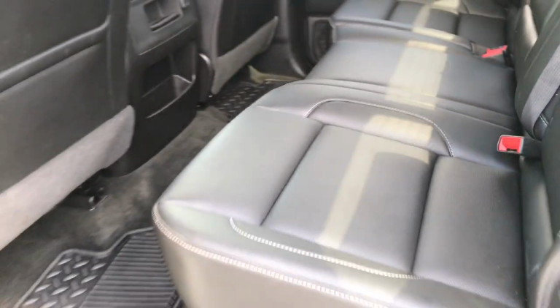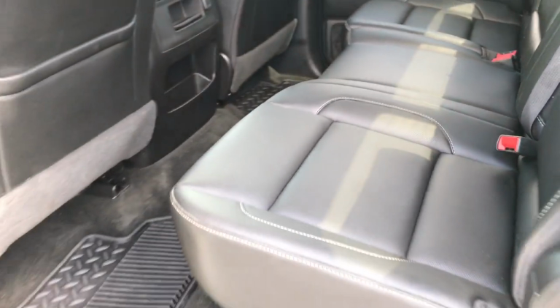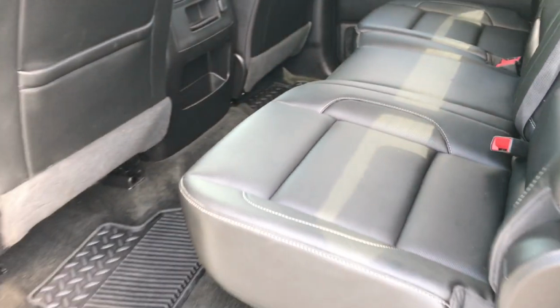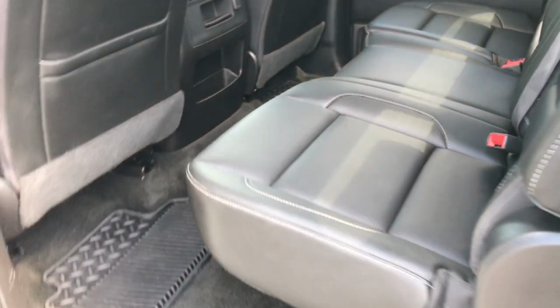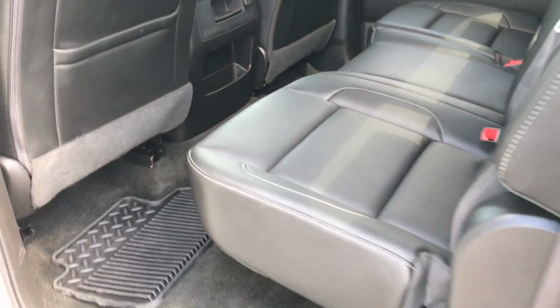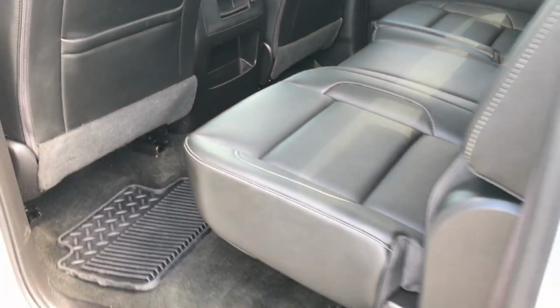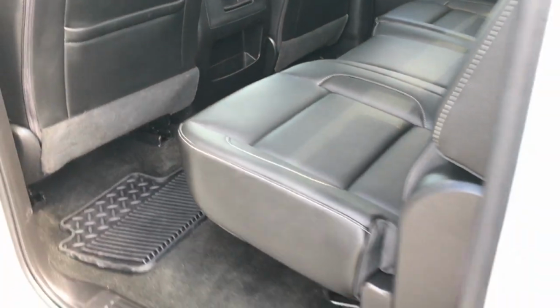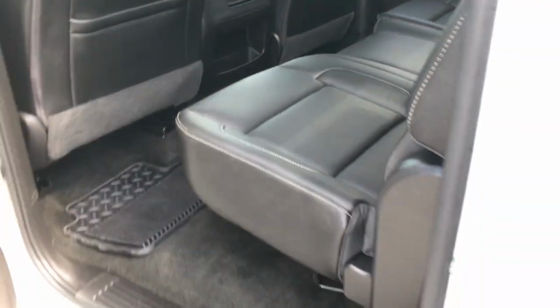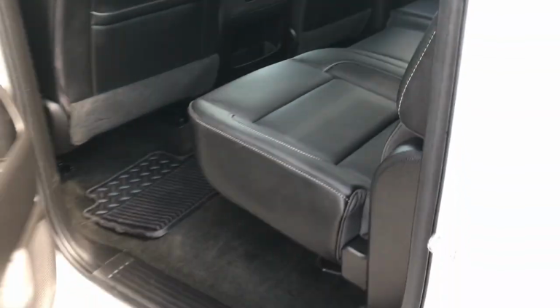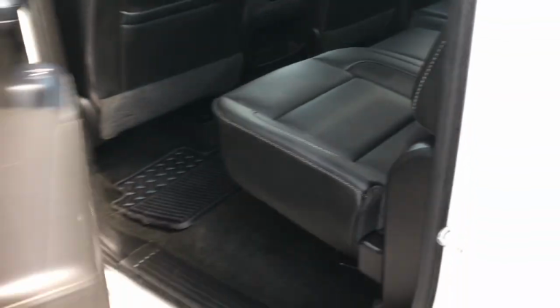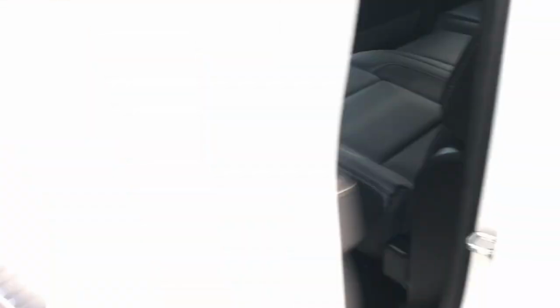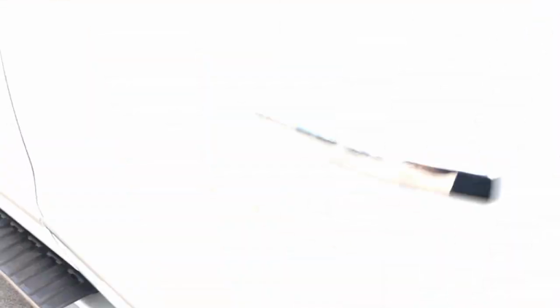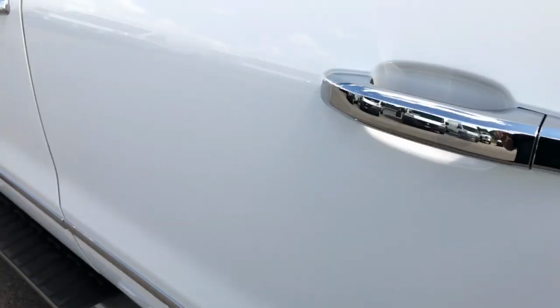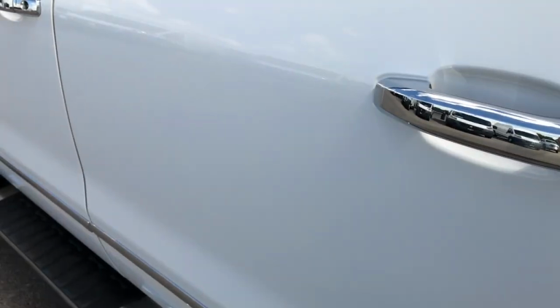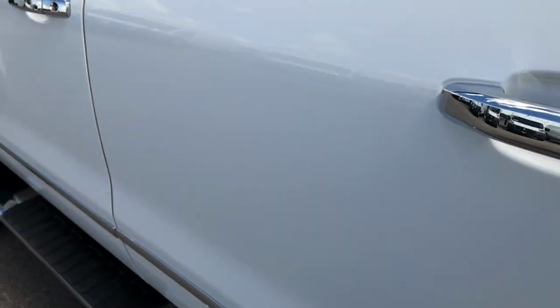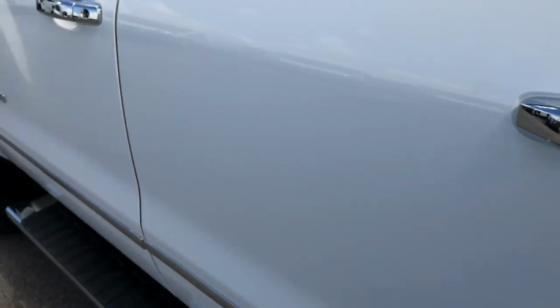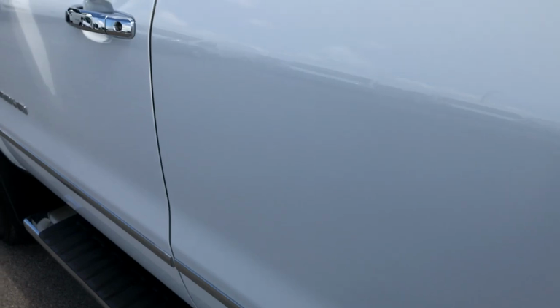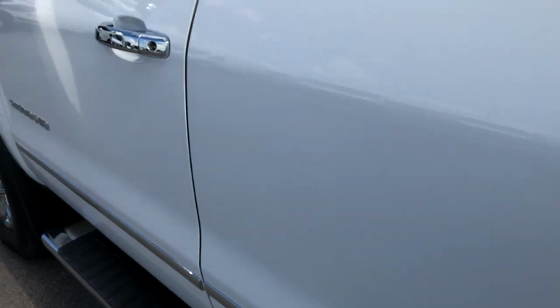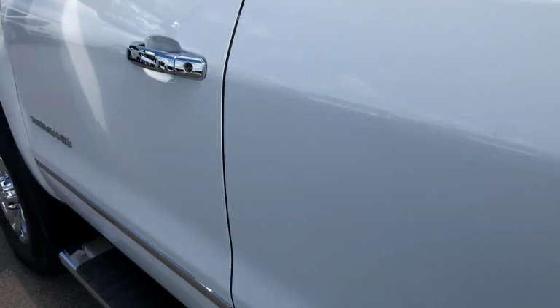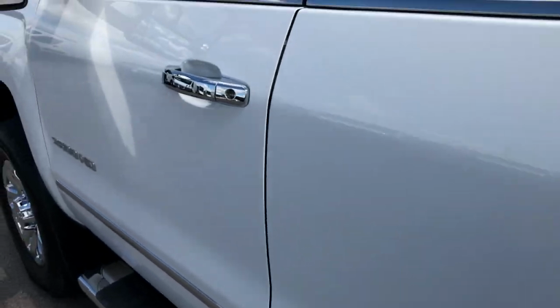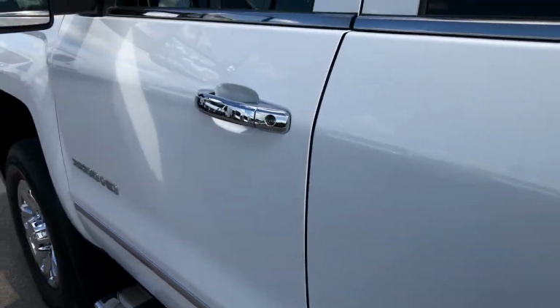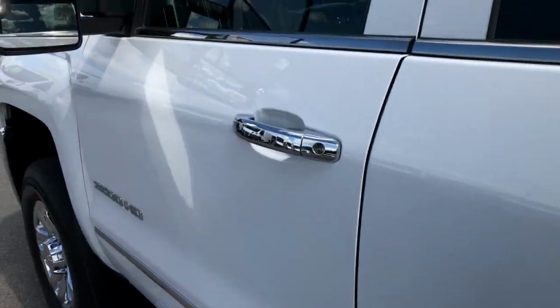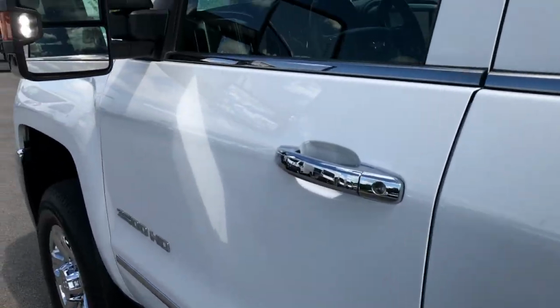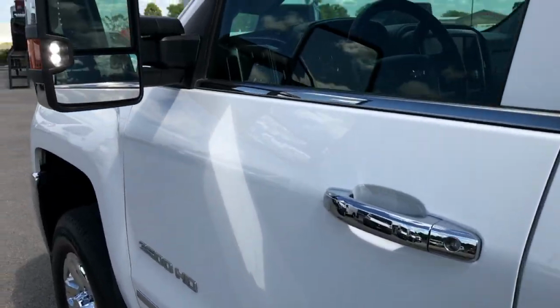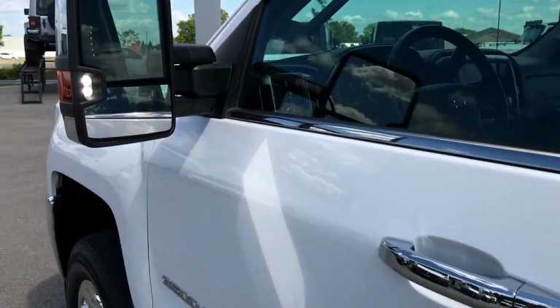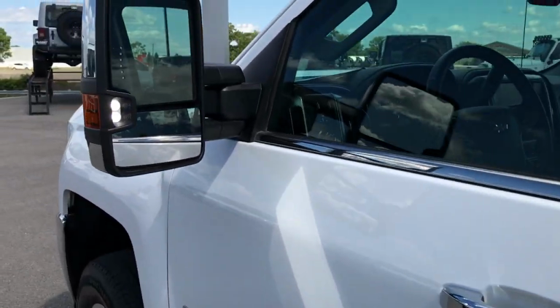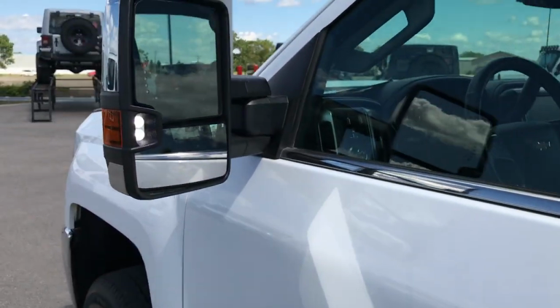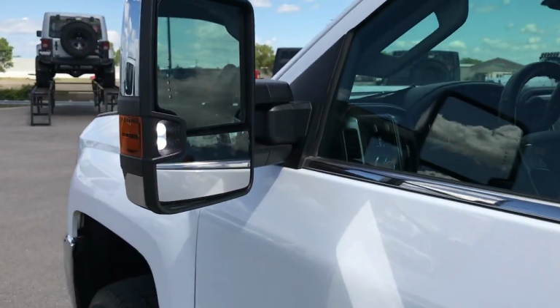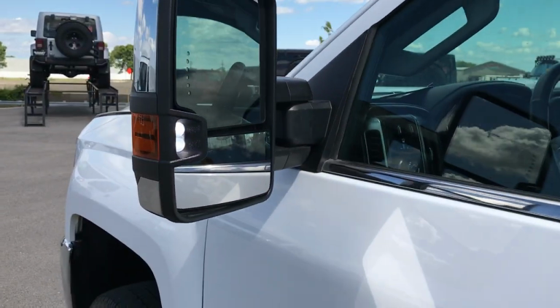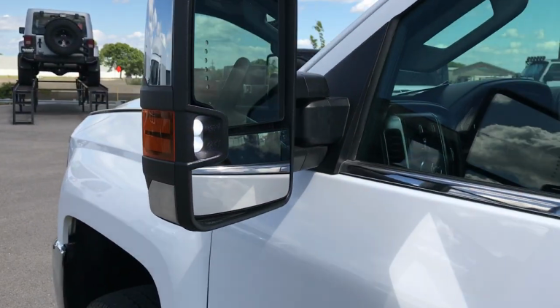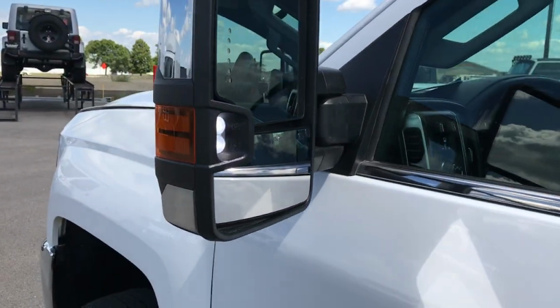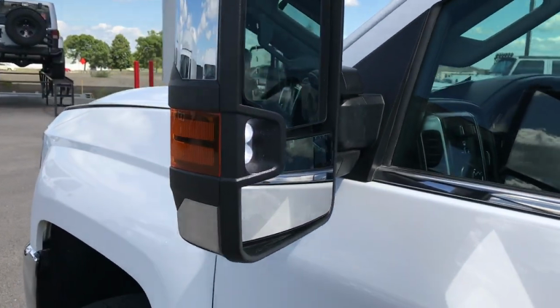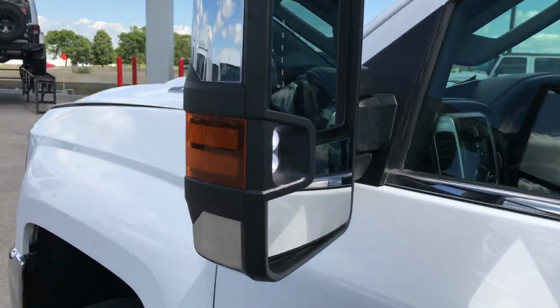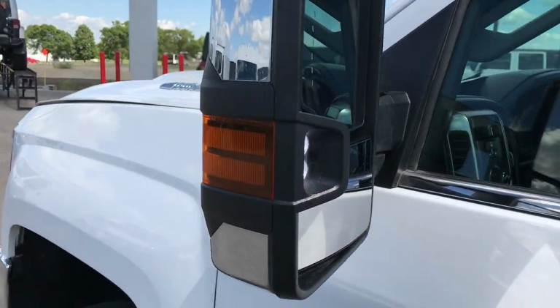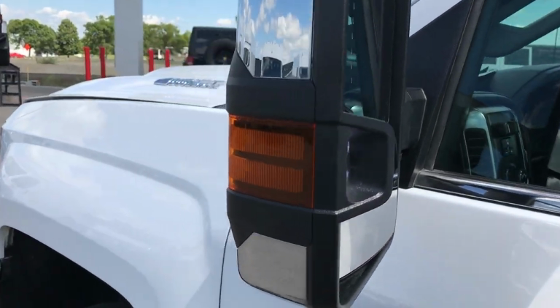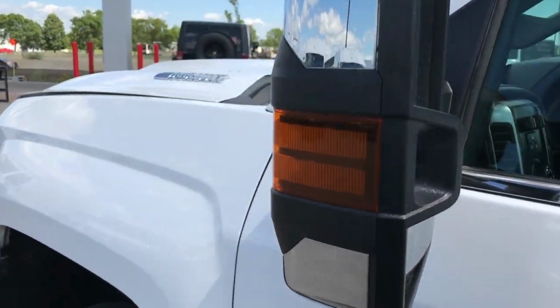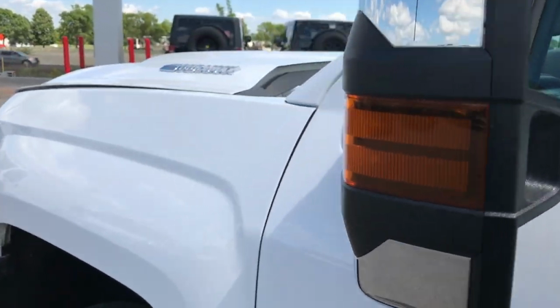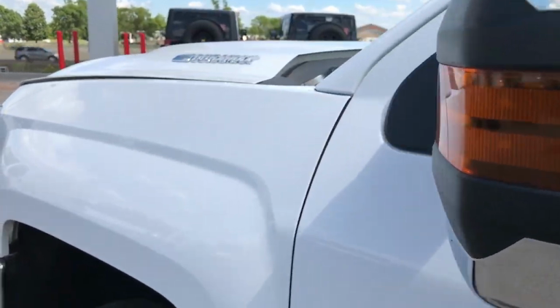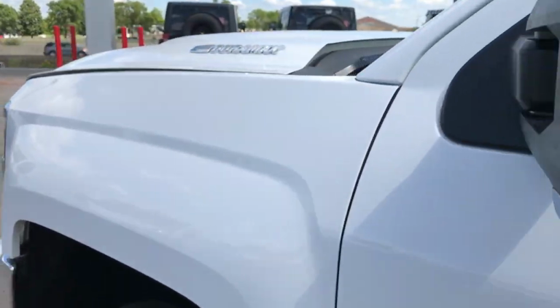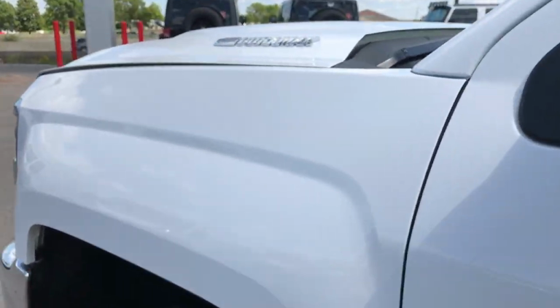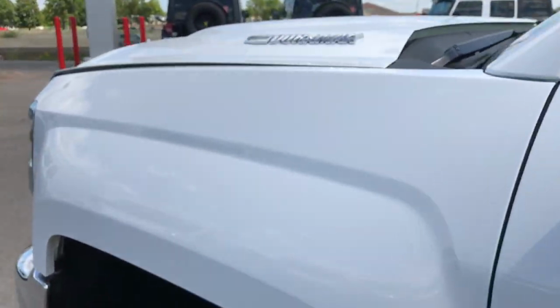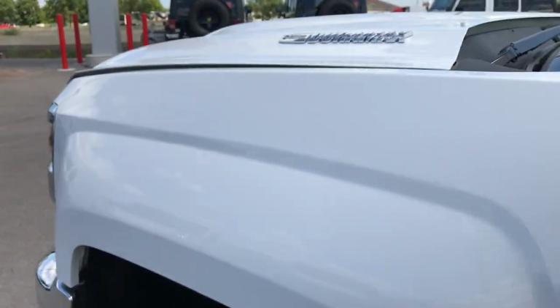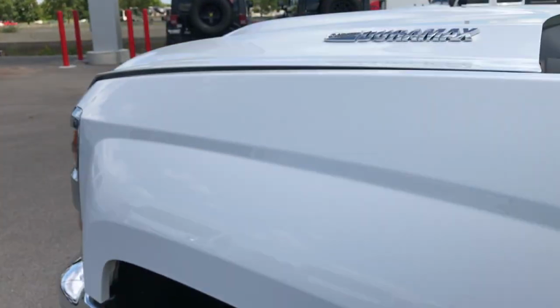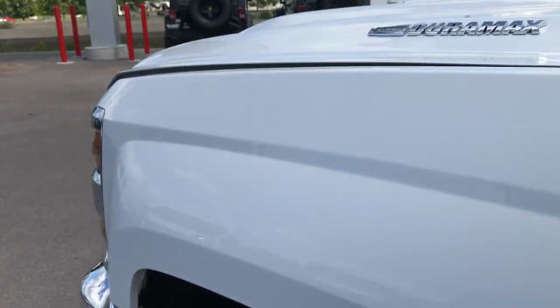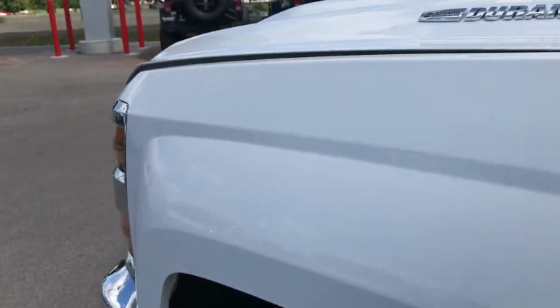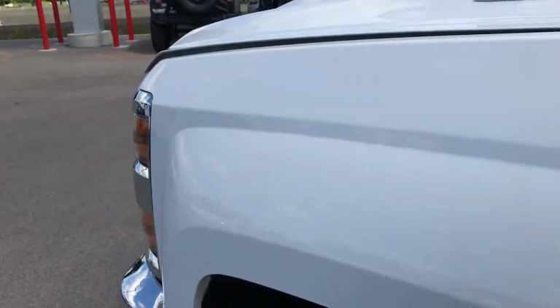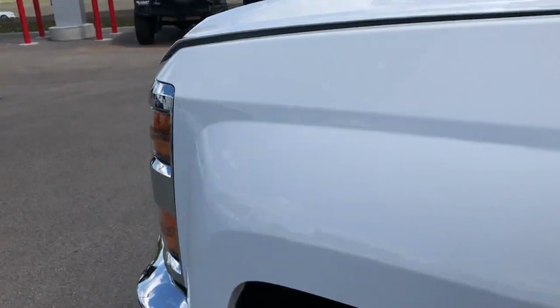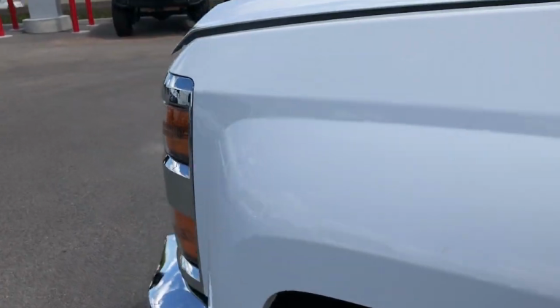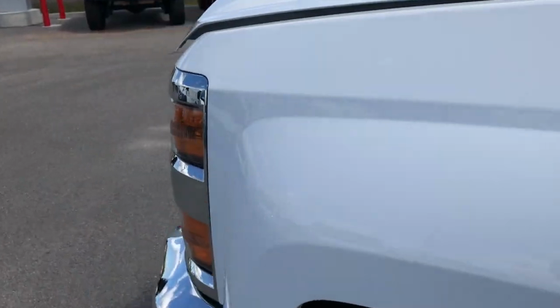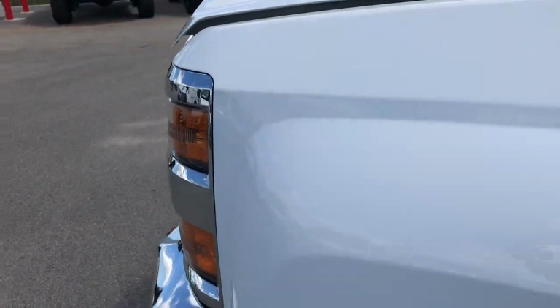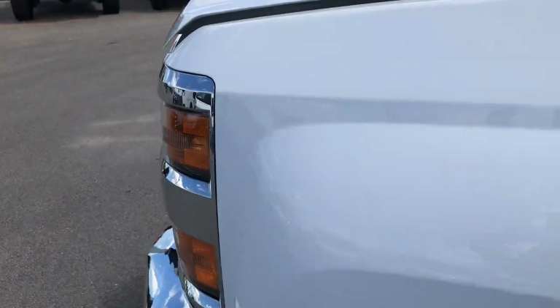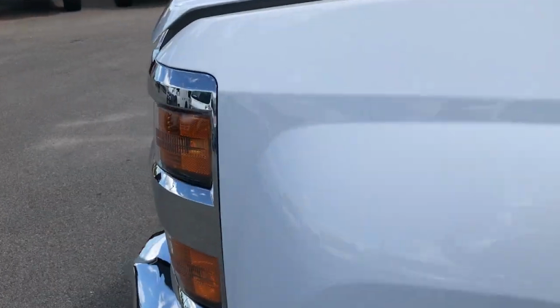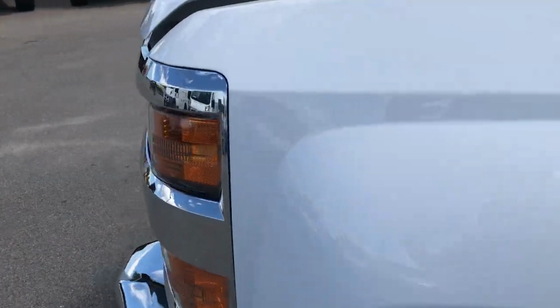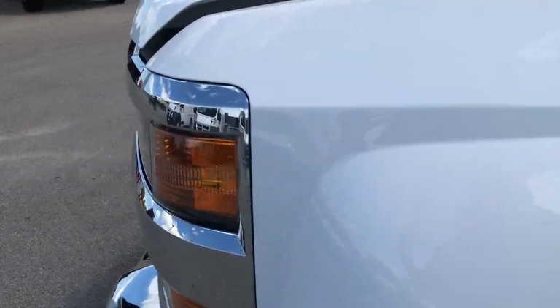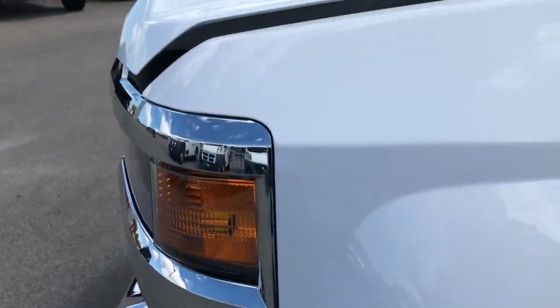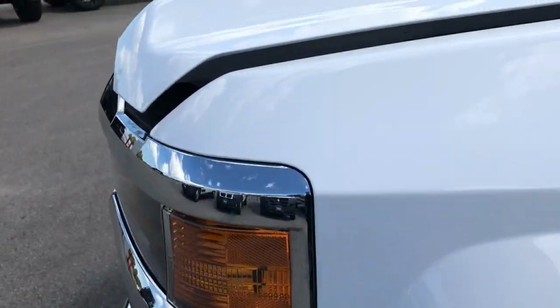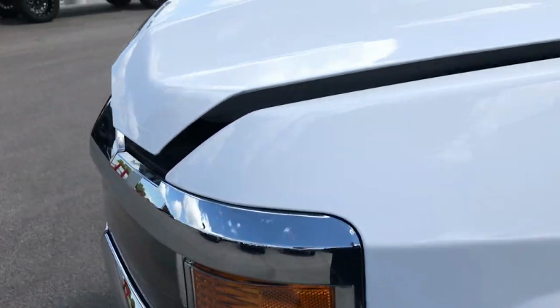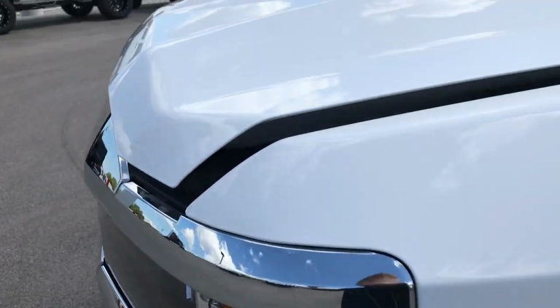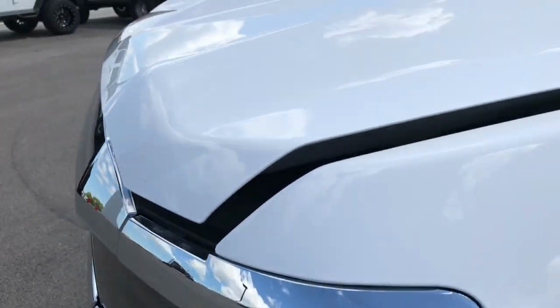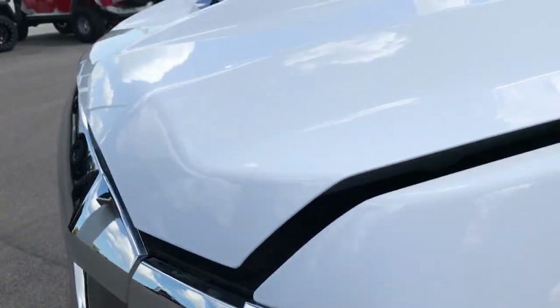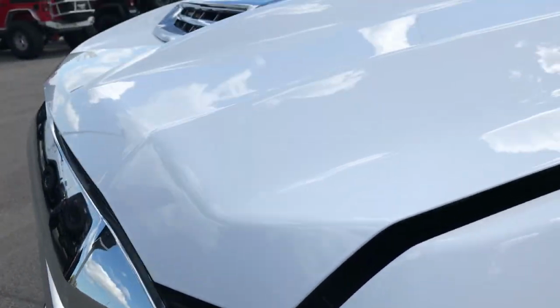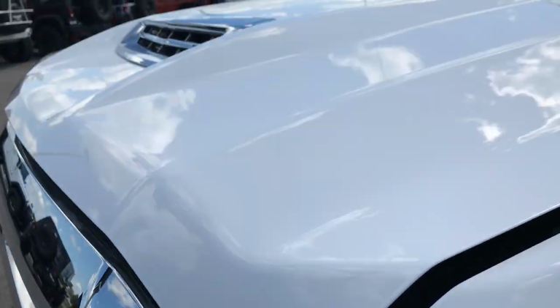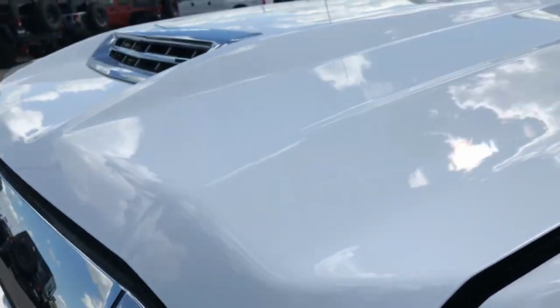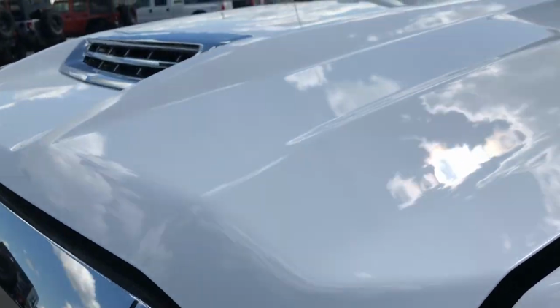Very clean truck inside and out. Still got those cargo lights on — they're really bright.